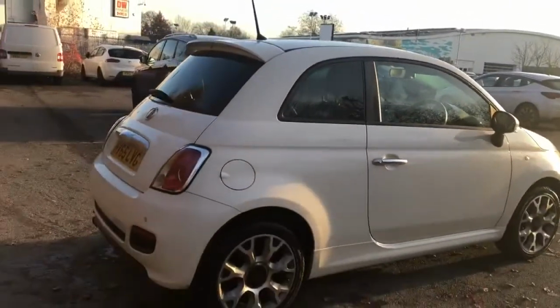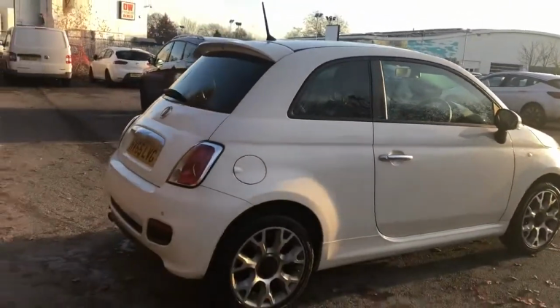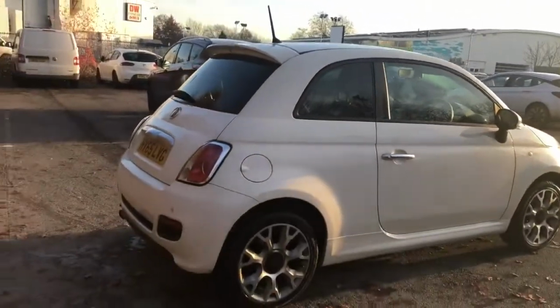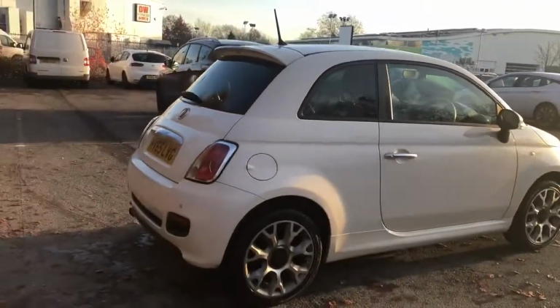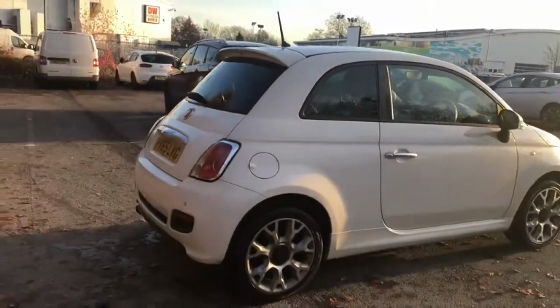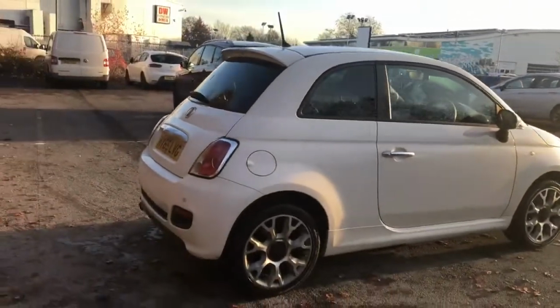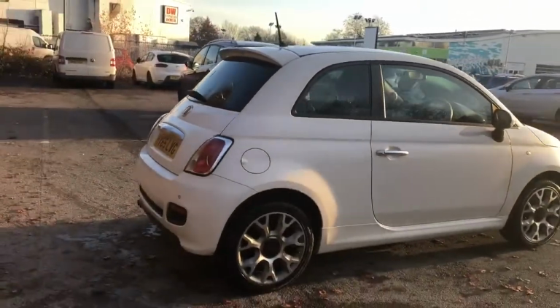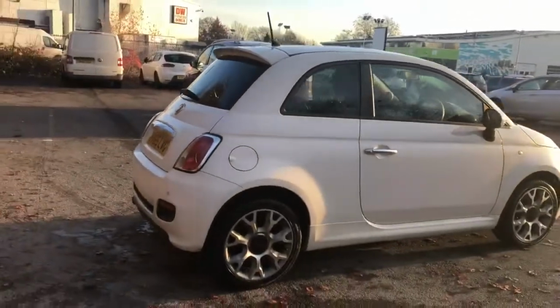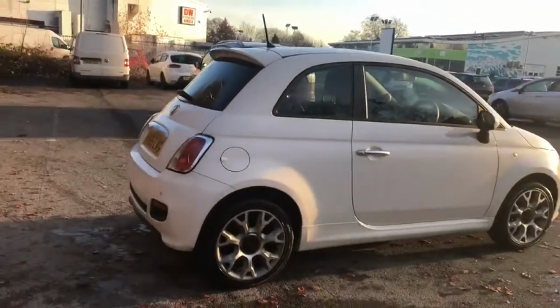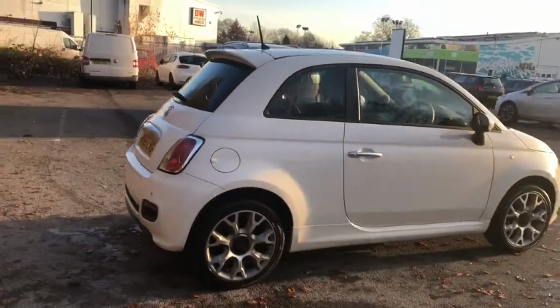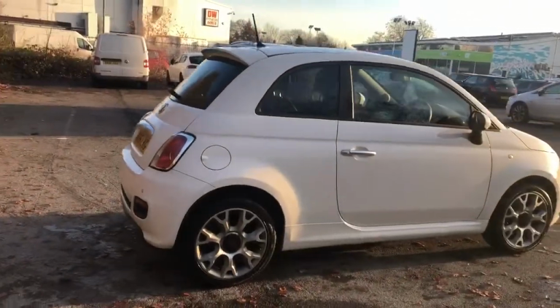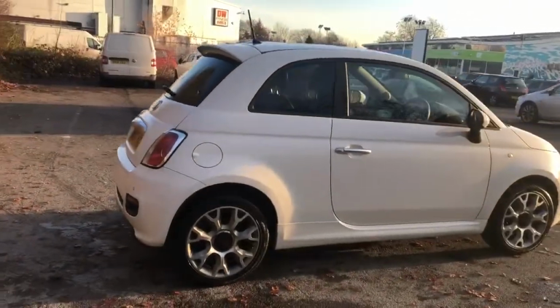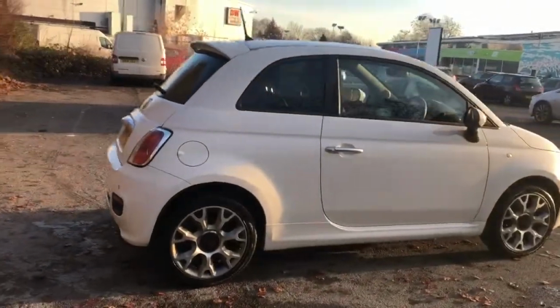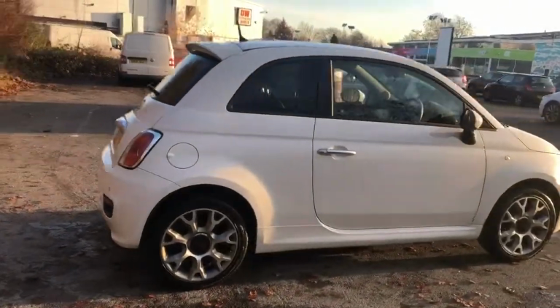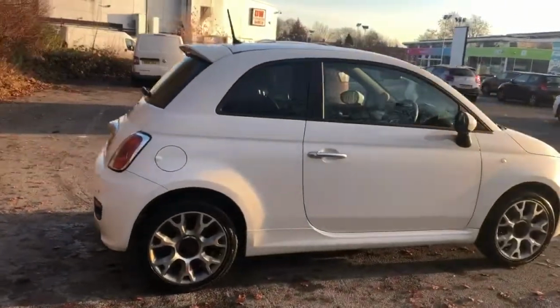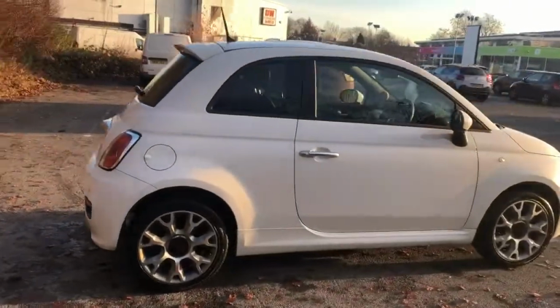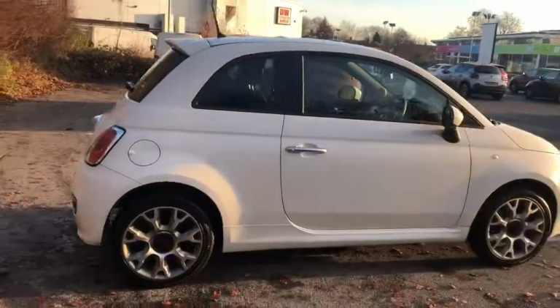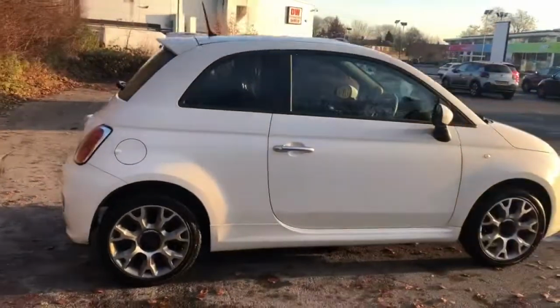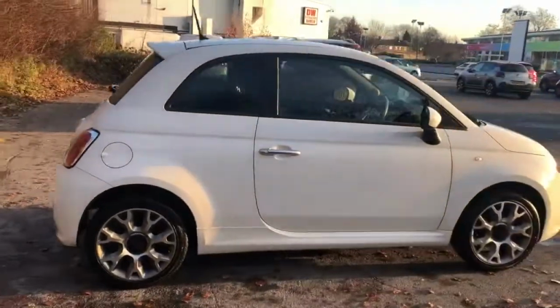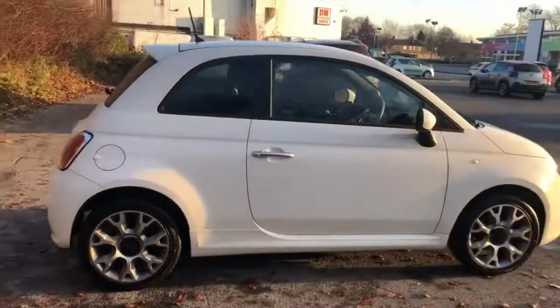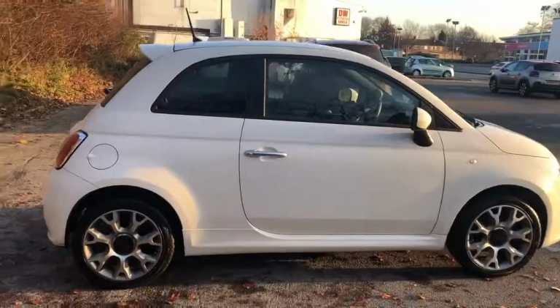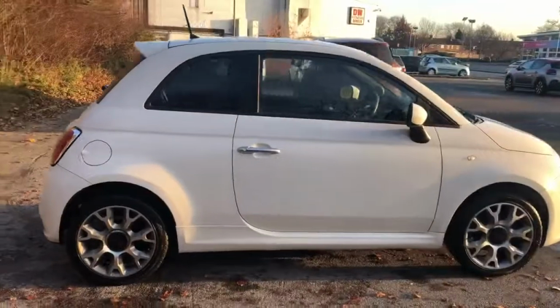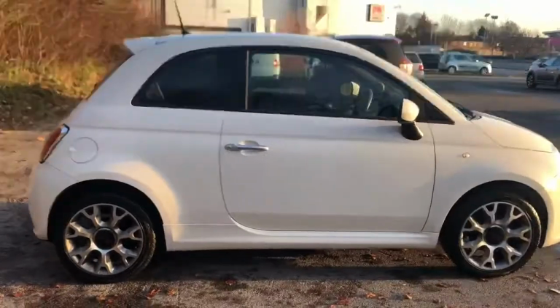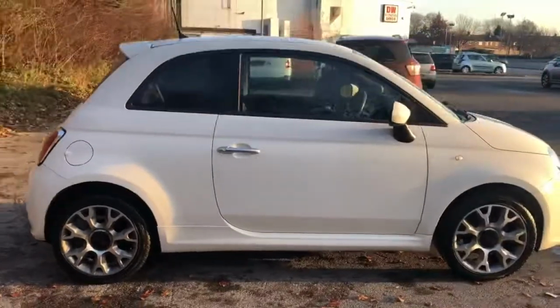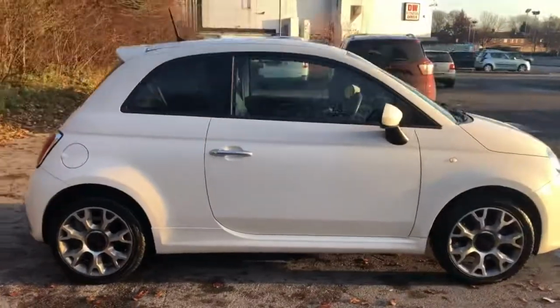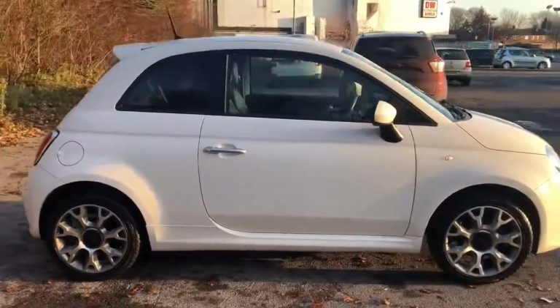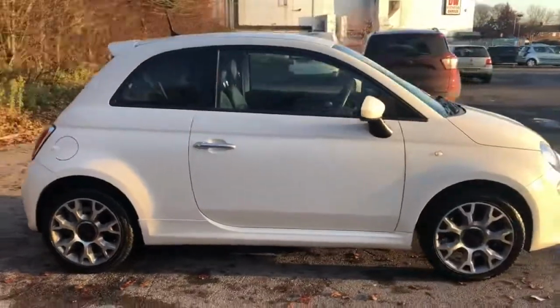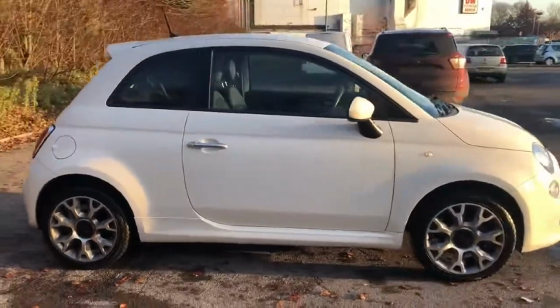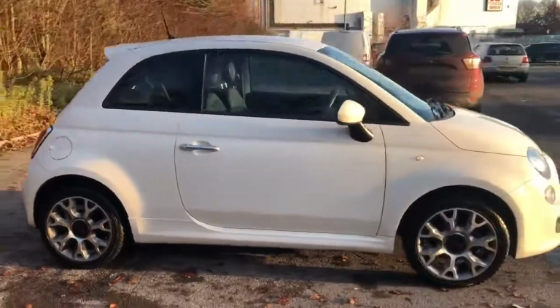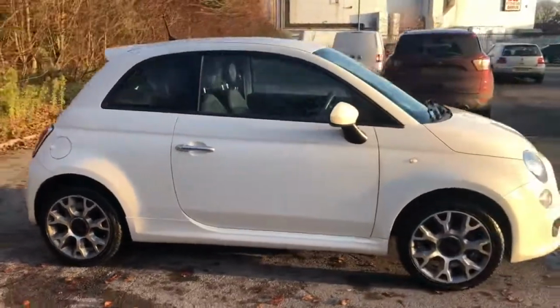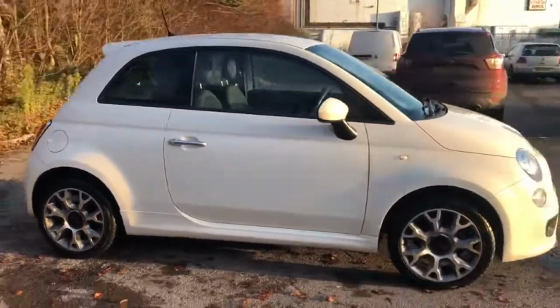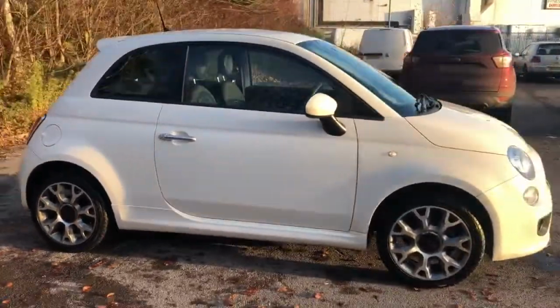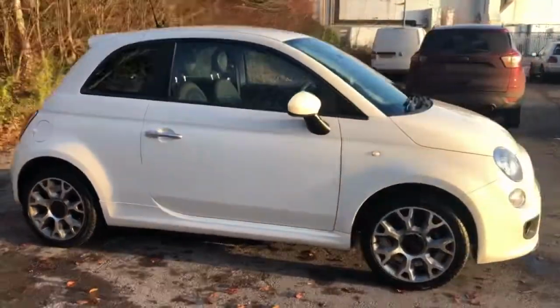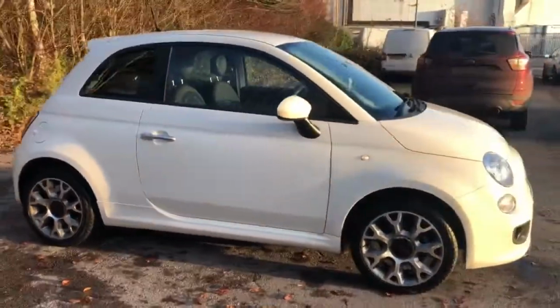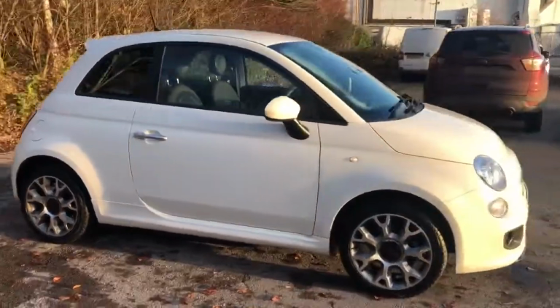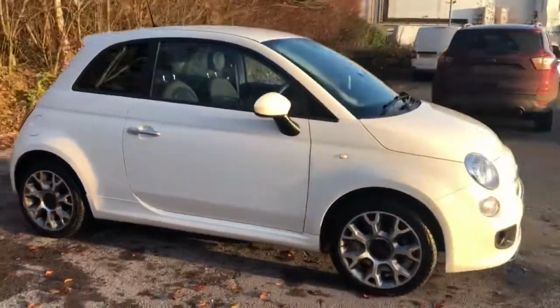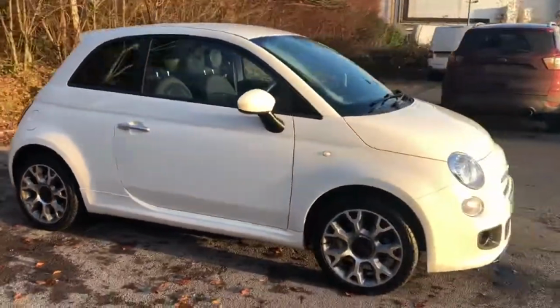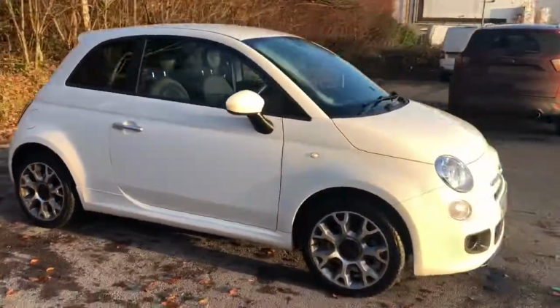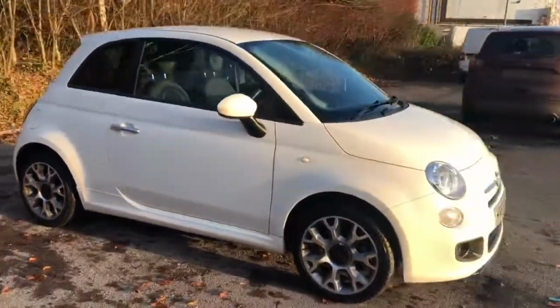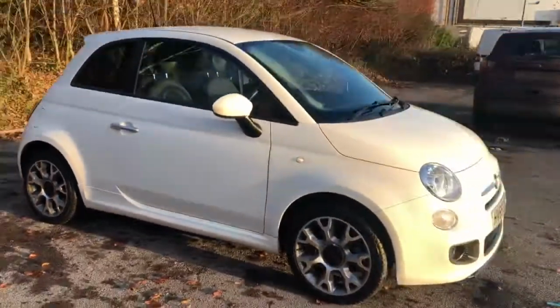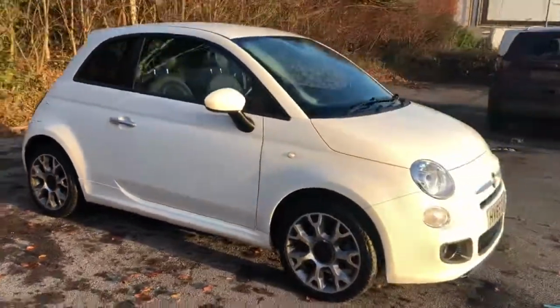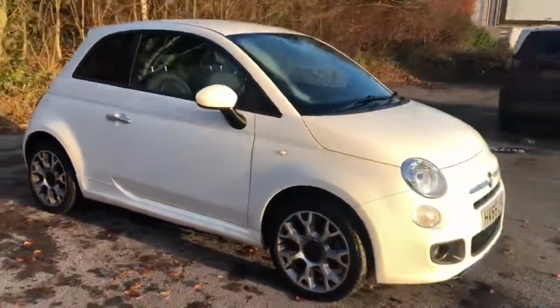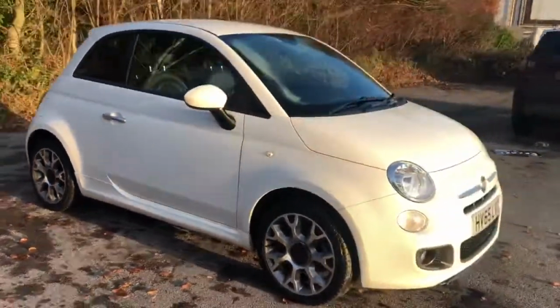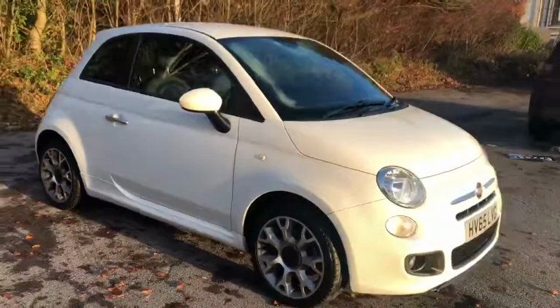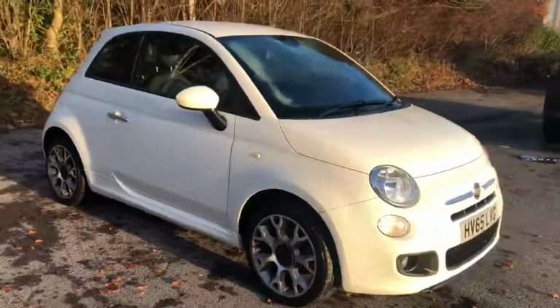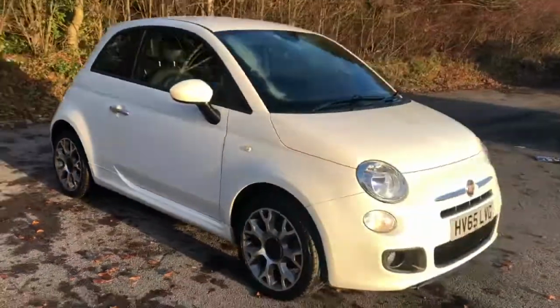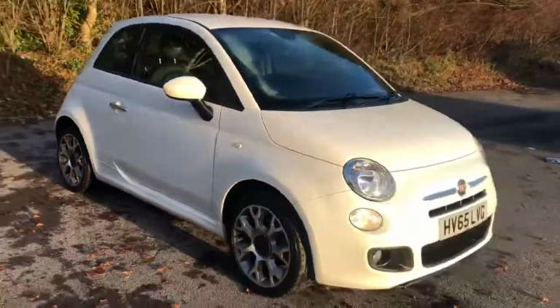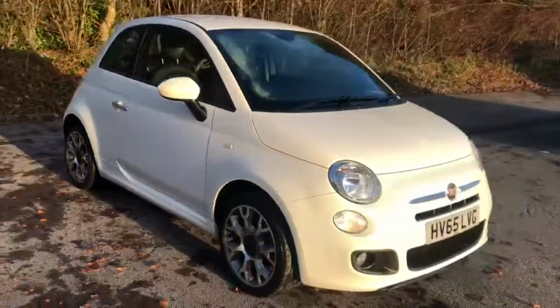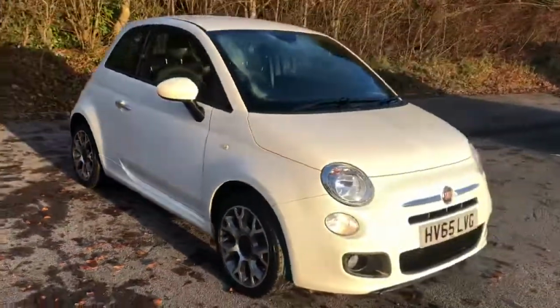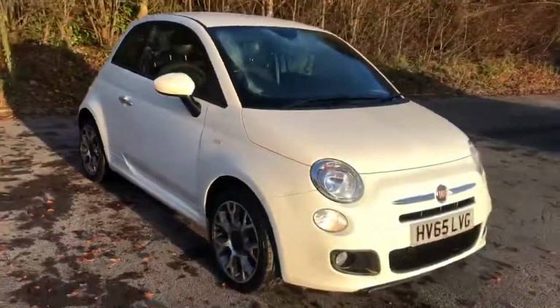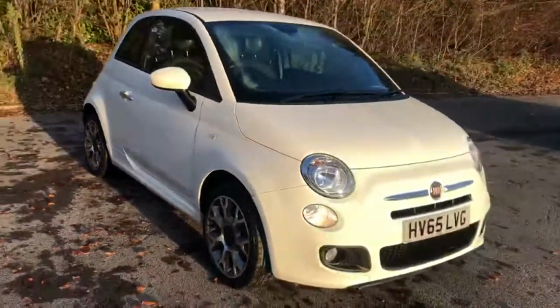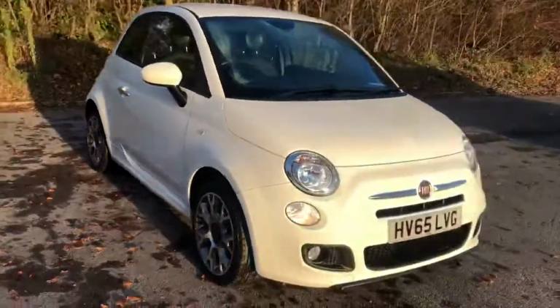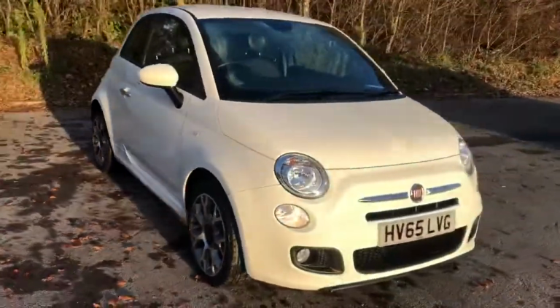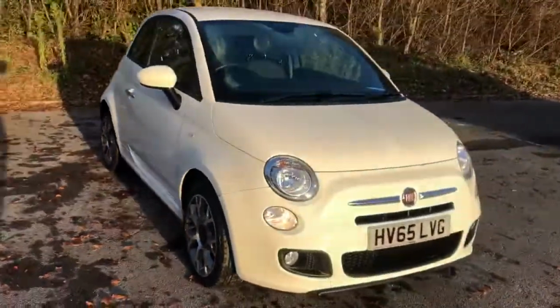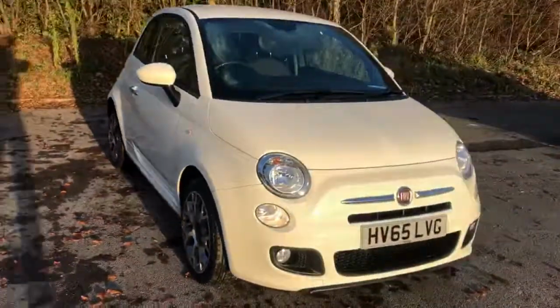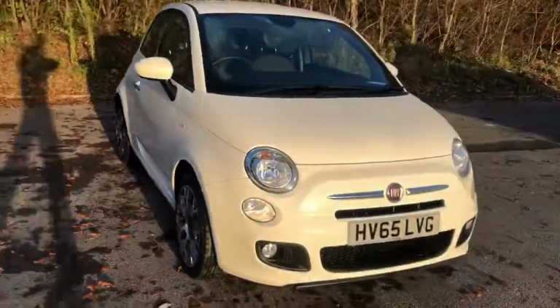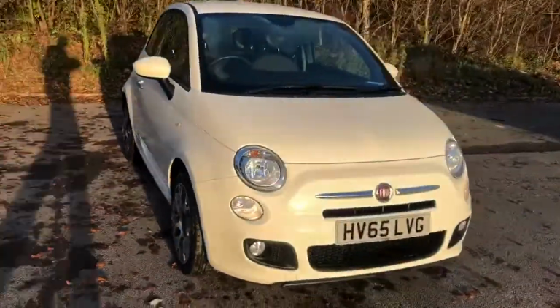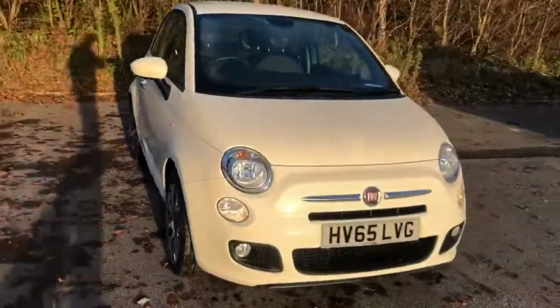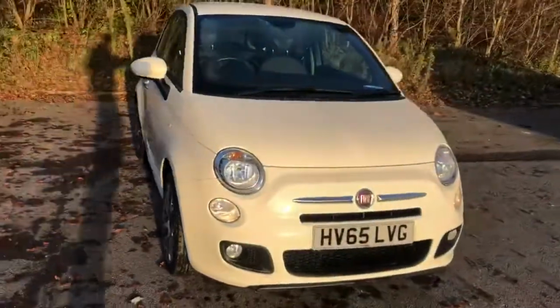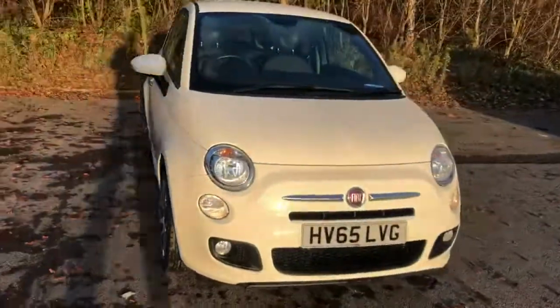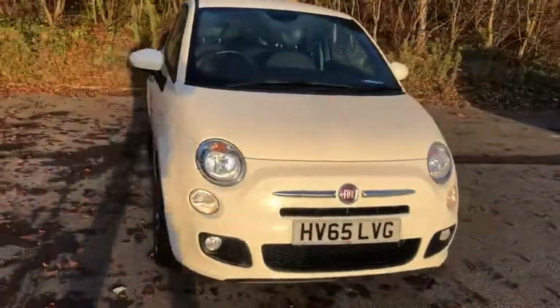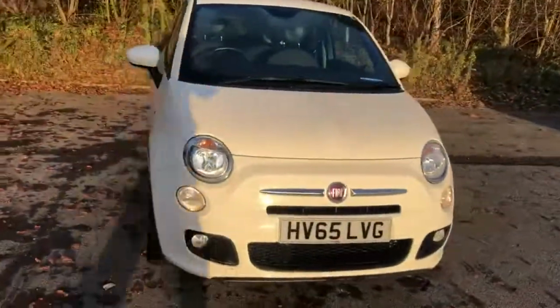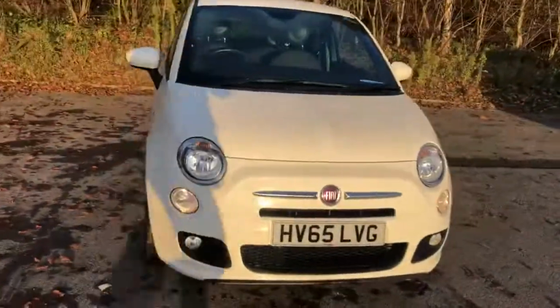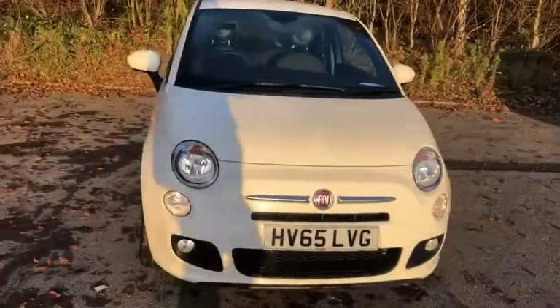And there we have the 65 plate Fiat 500. To arrange a viewing or book a test drive, please contact Pentagon Lincoln at Tritton Road.